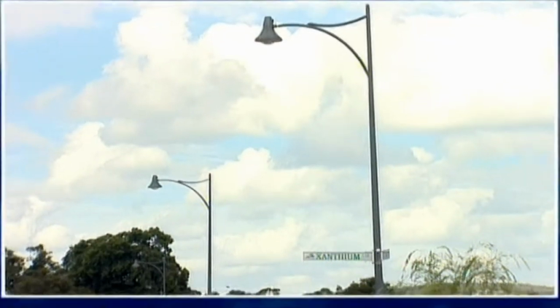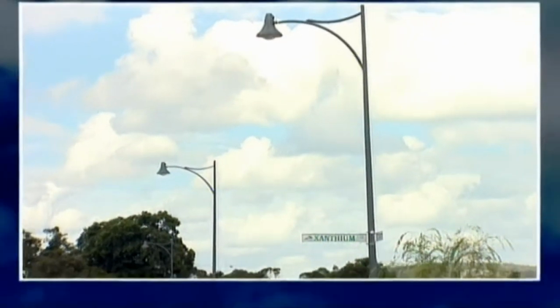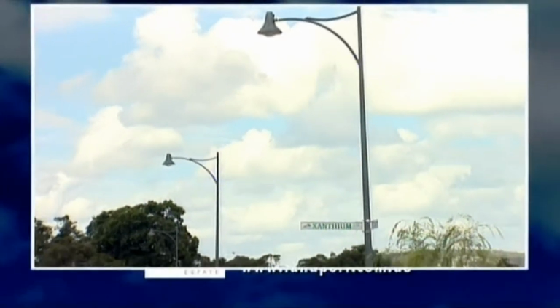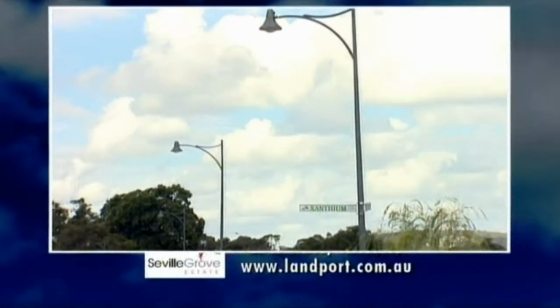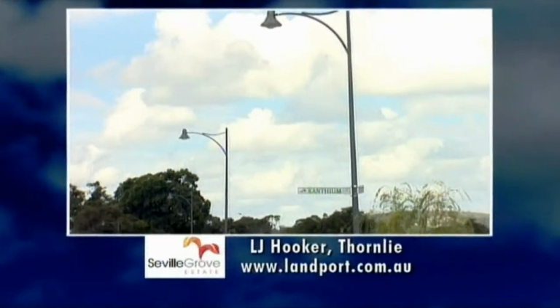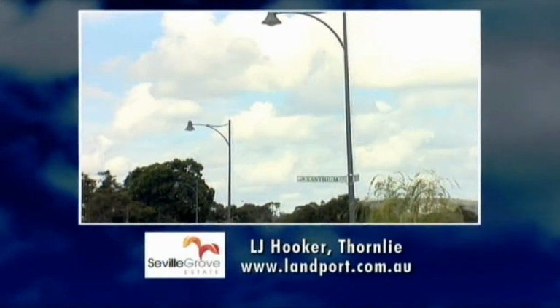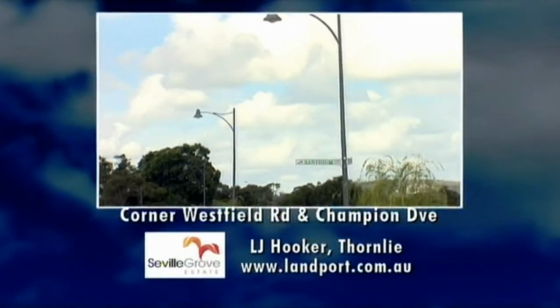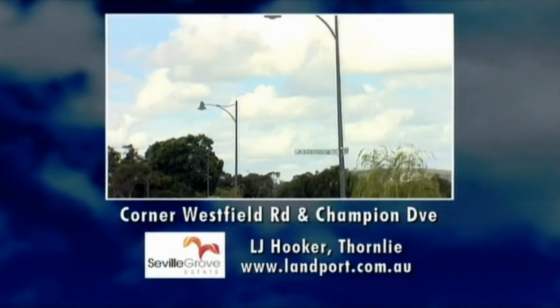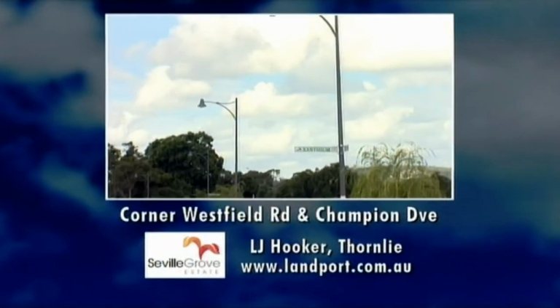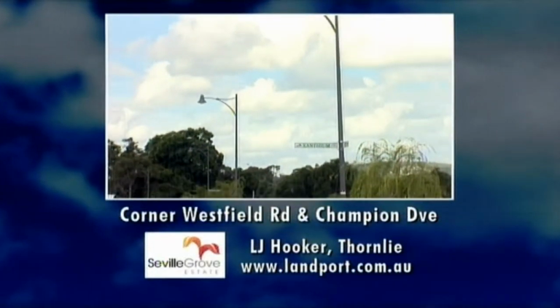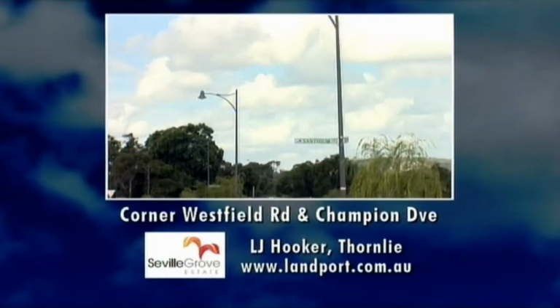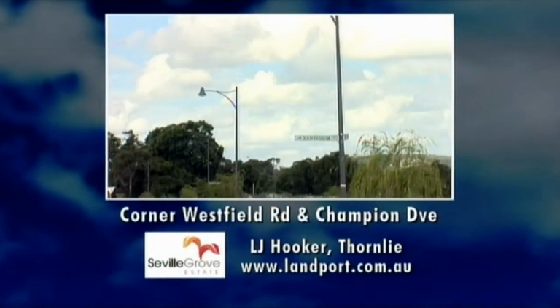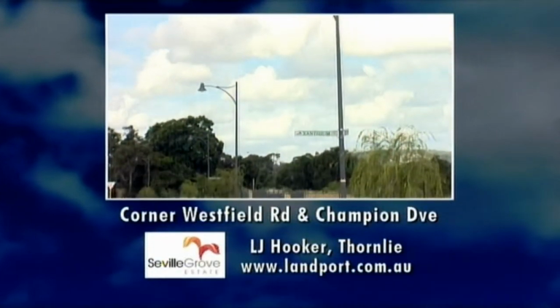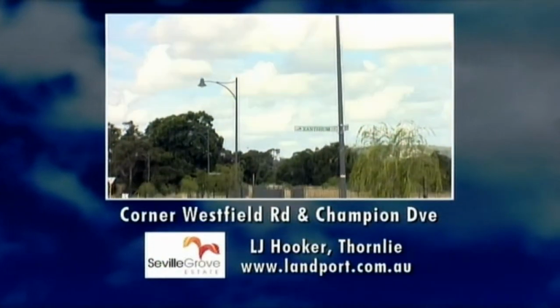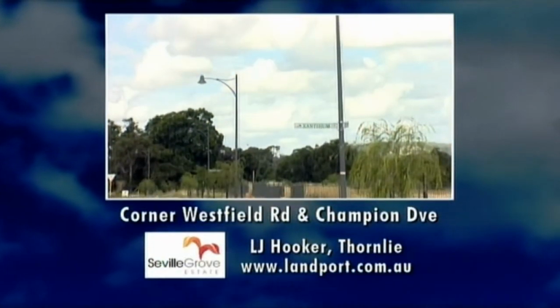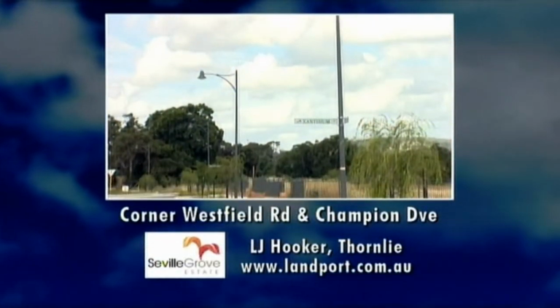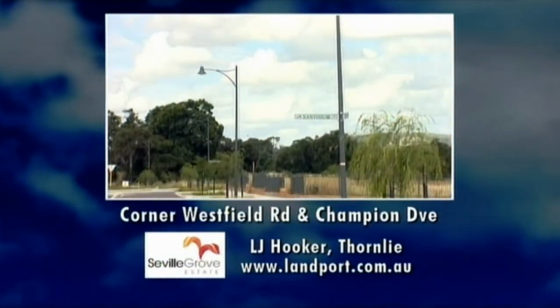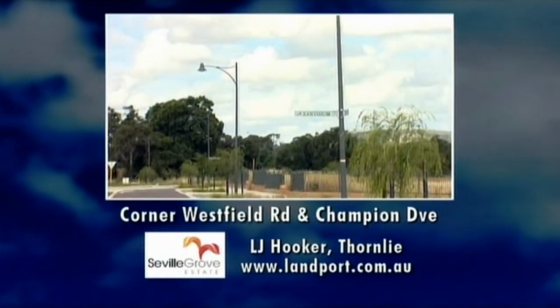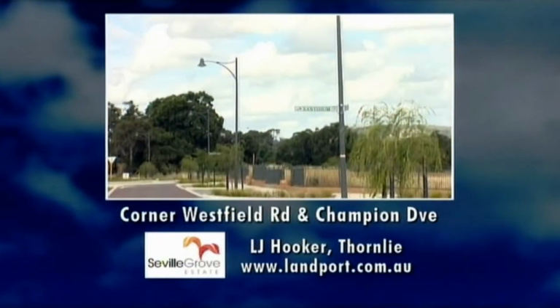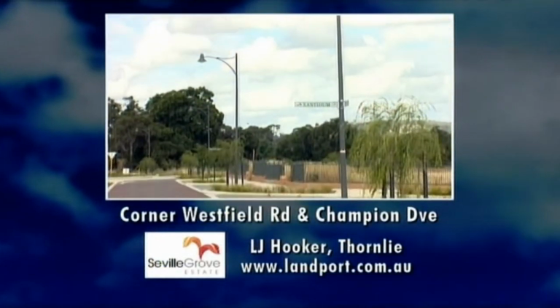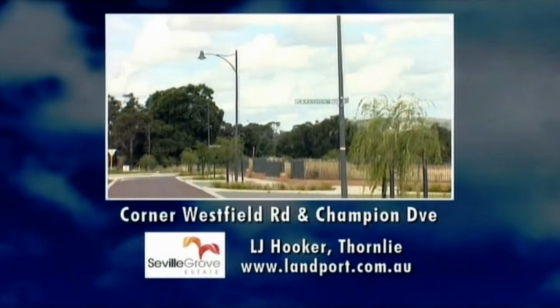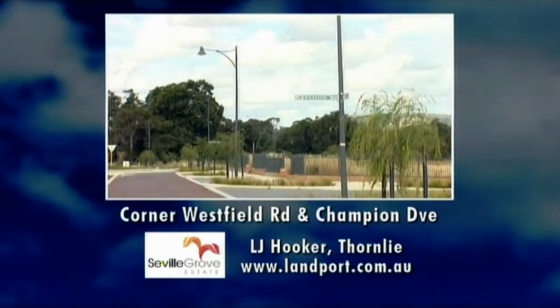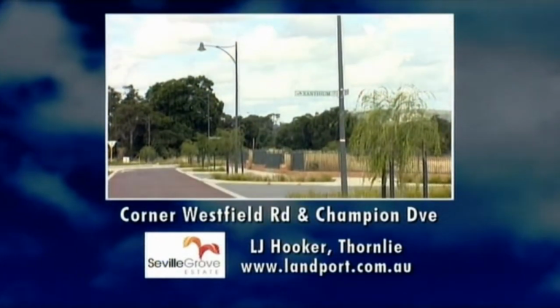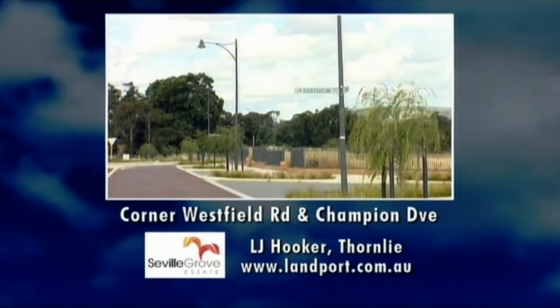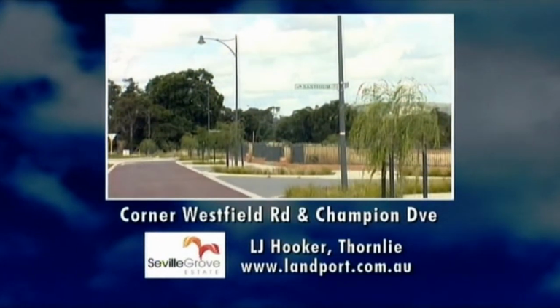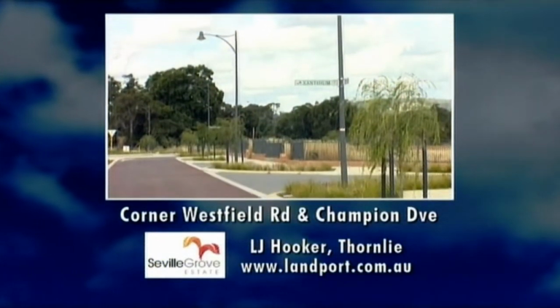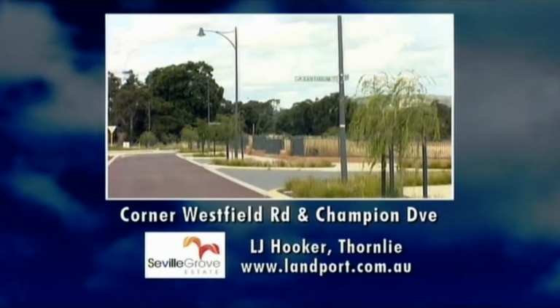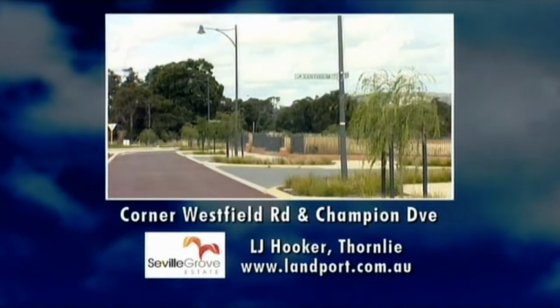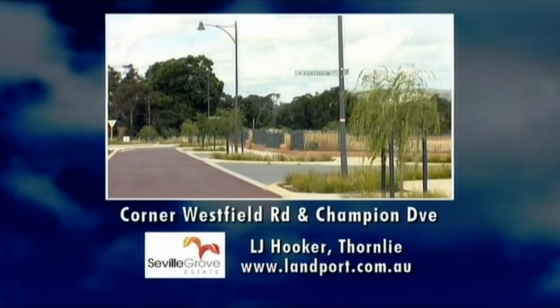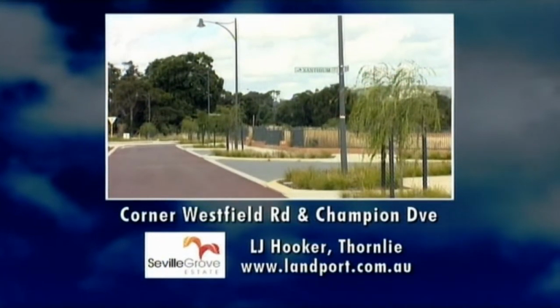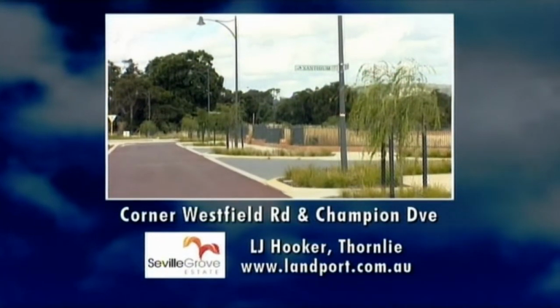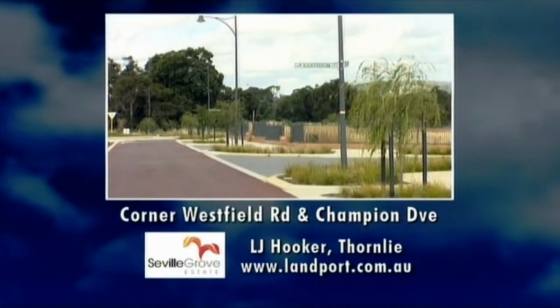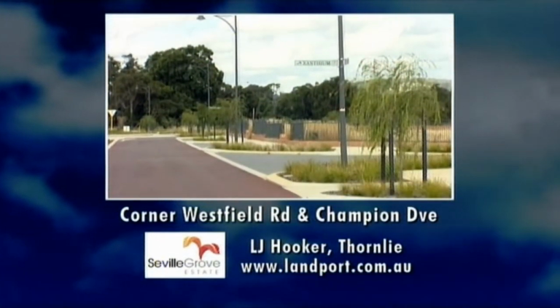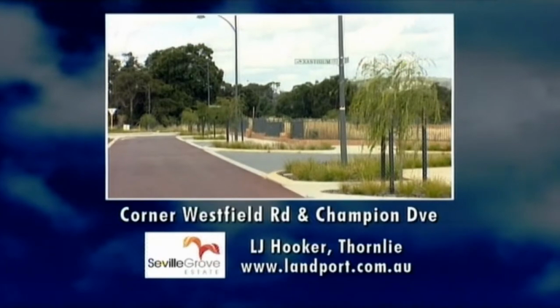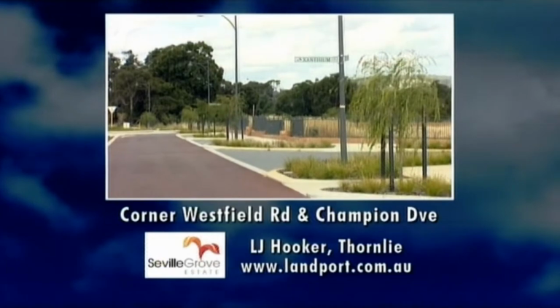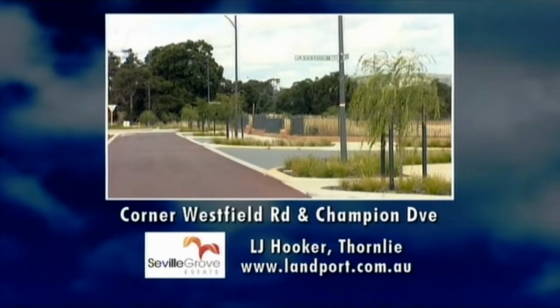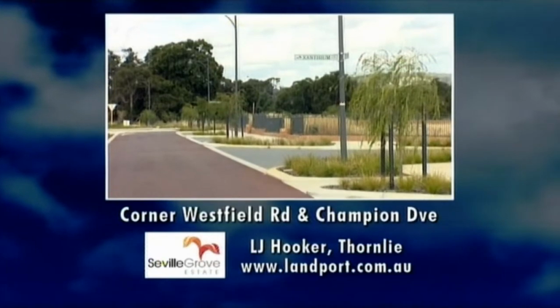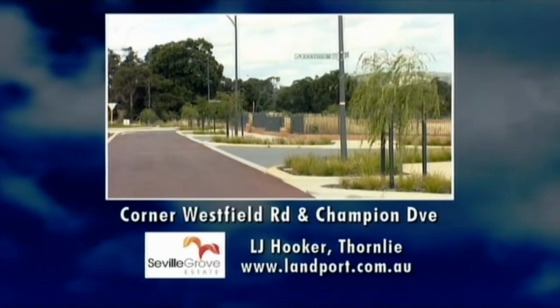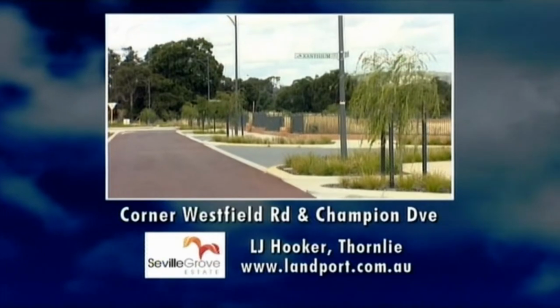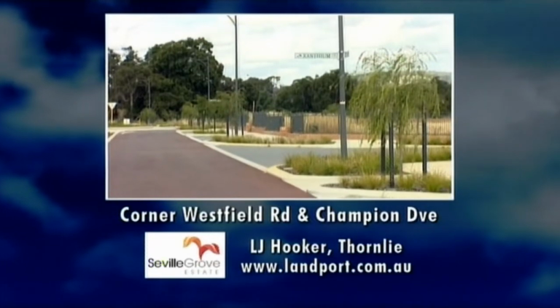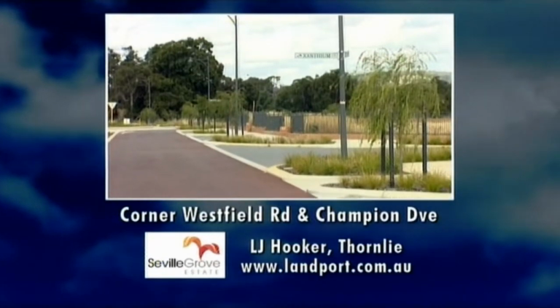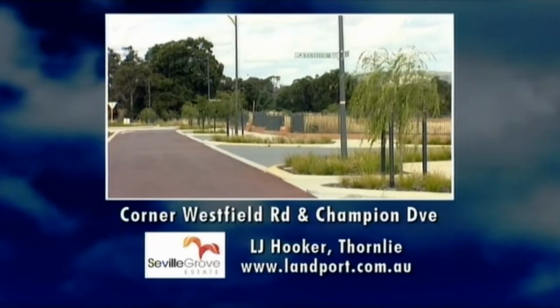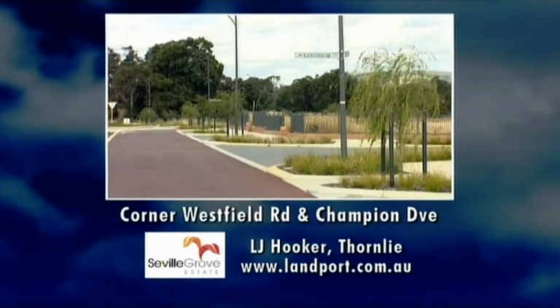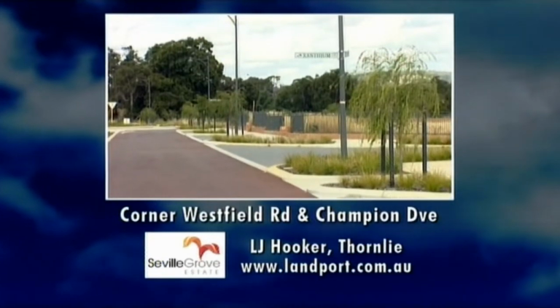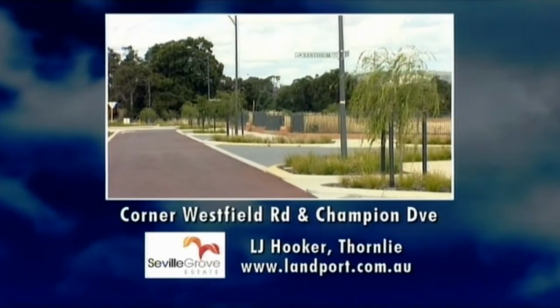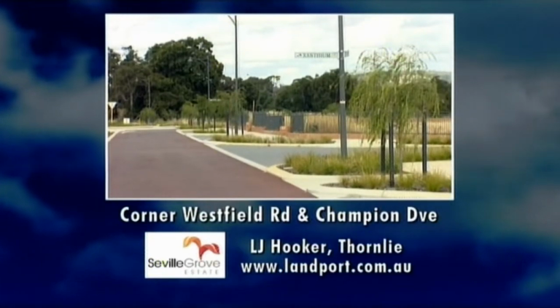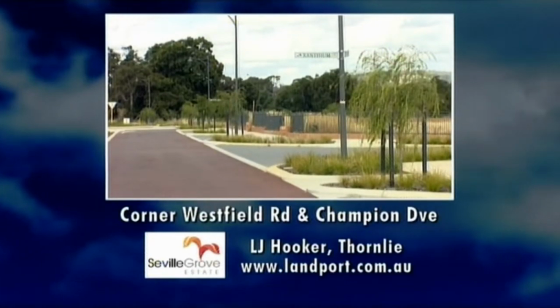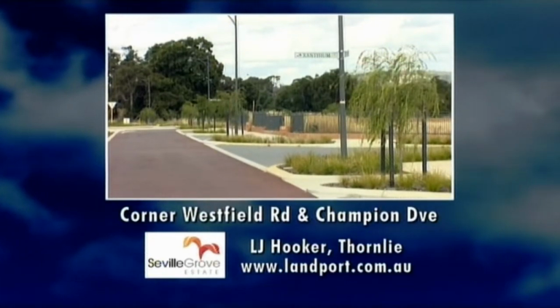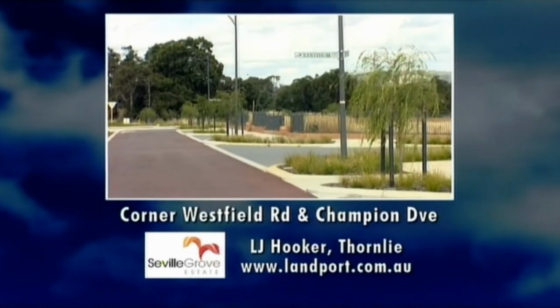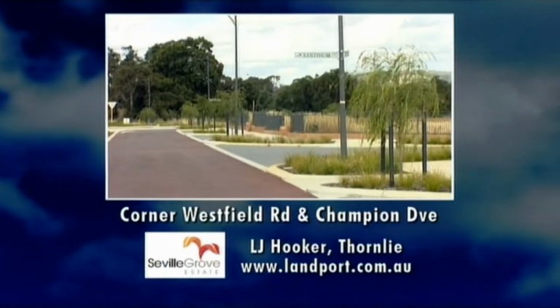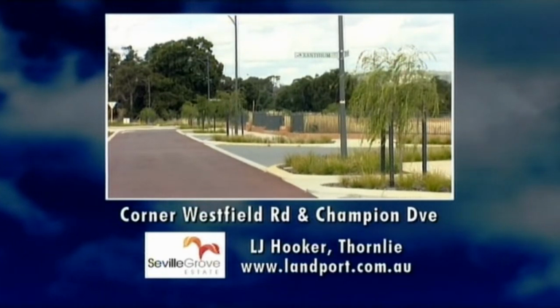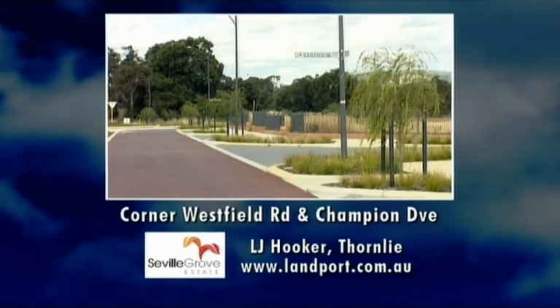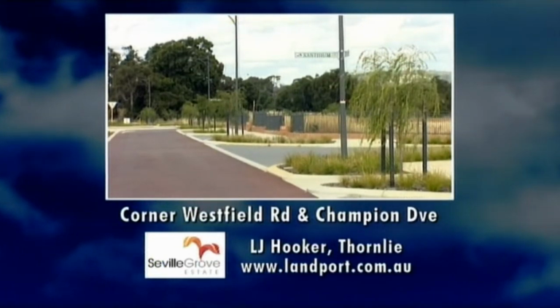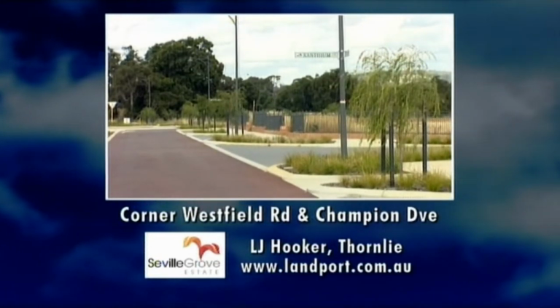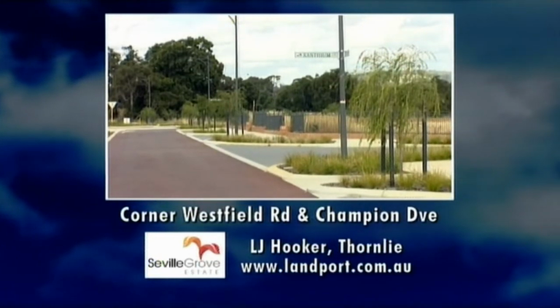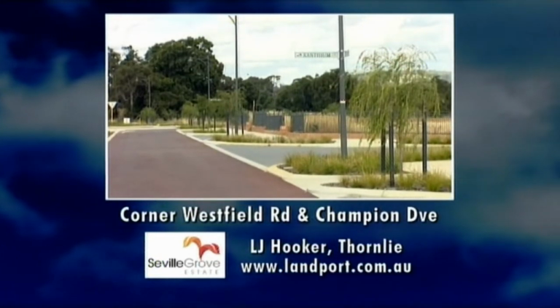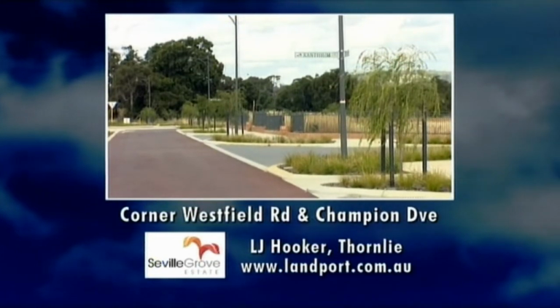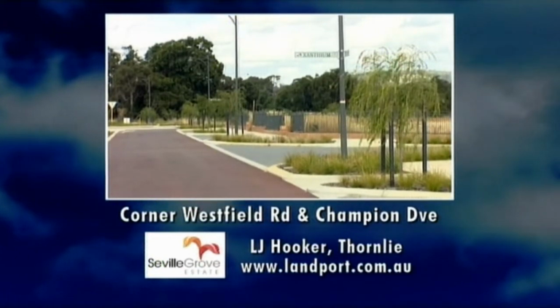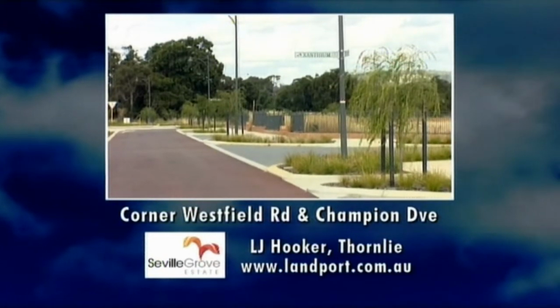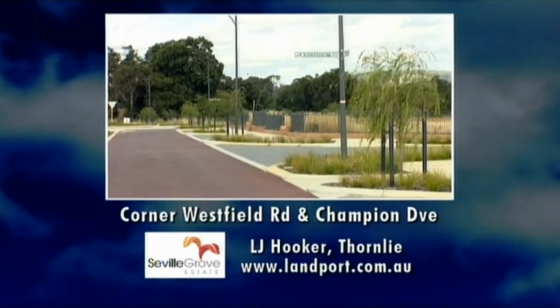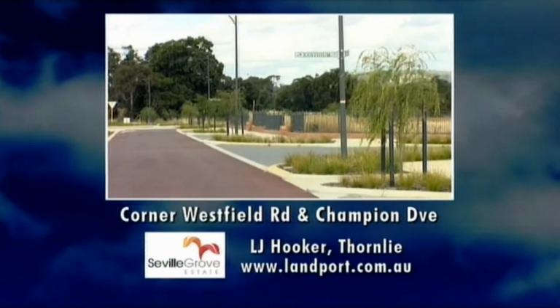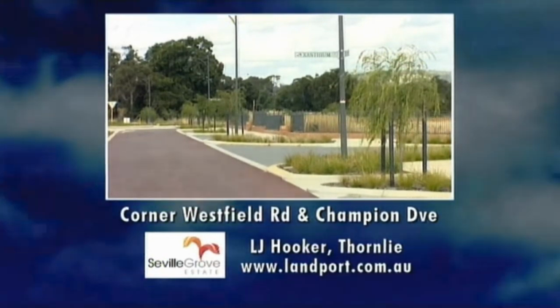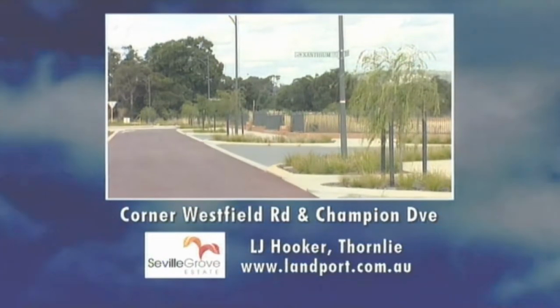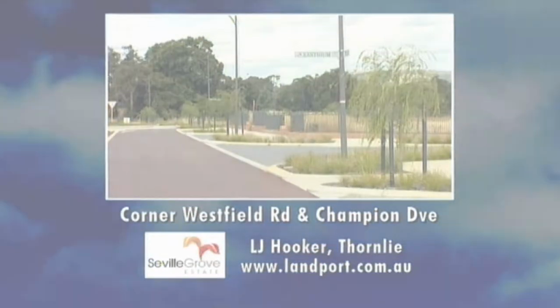For more information, log on to their website at landport.com.au or contact LJ Hooker in Thornleigh.